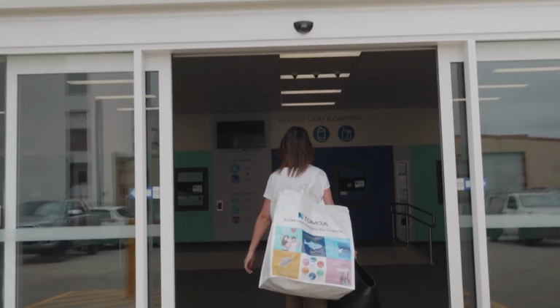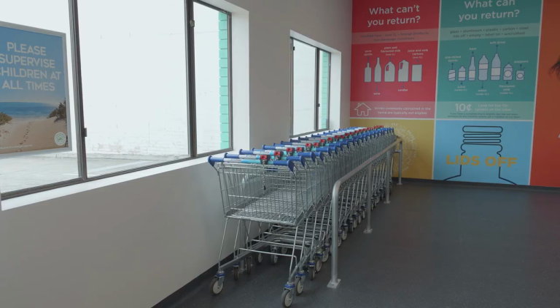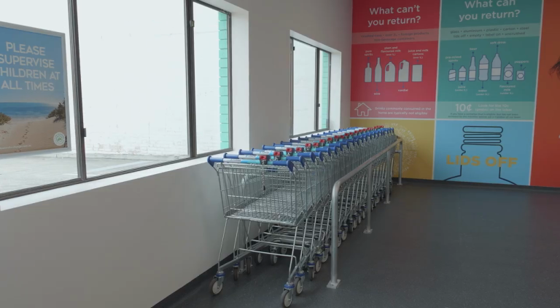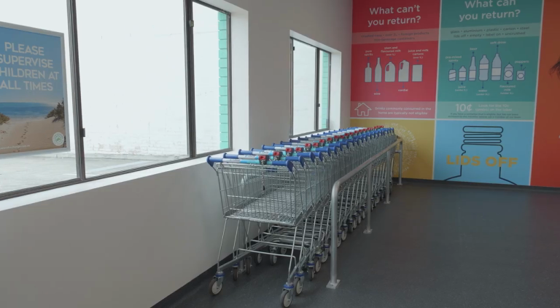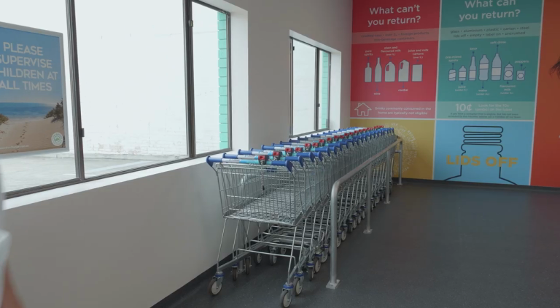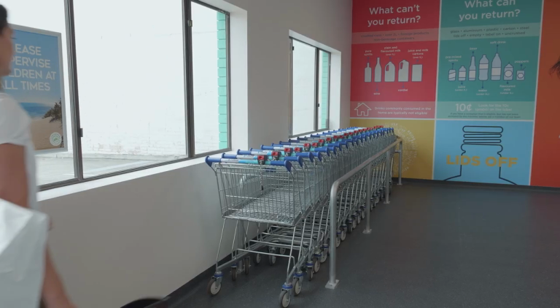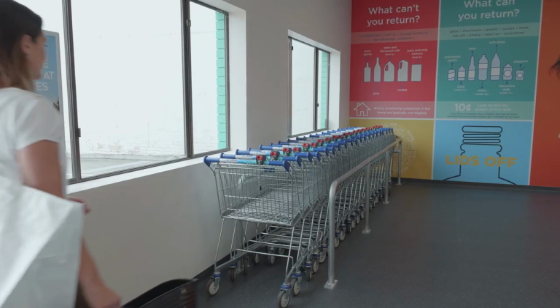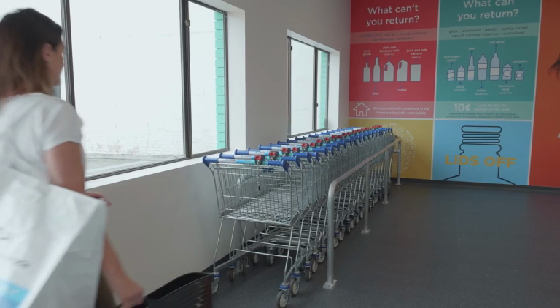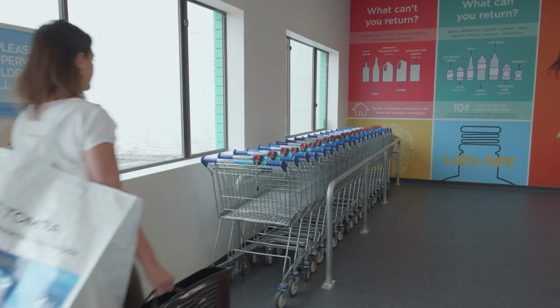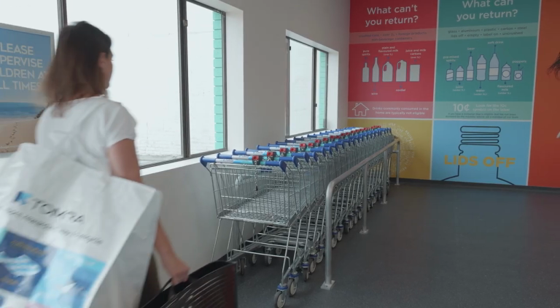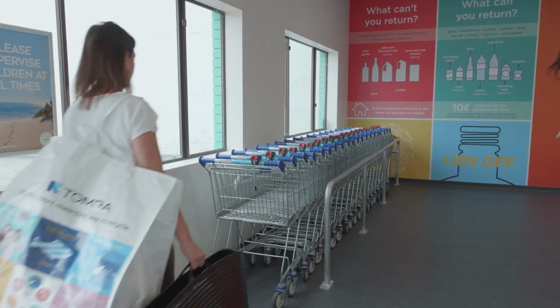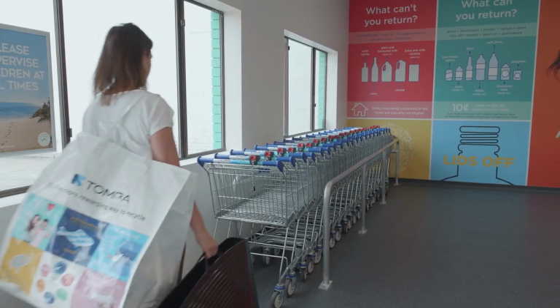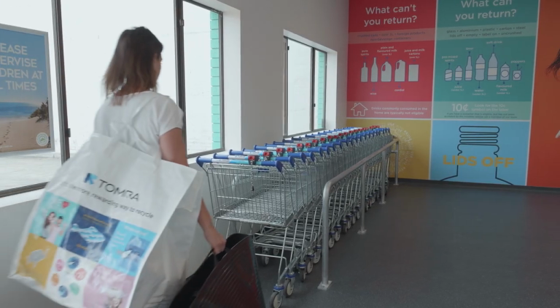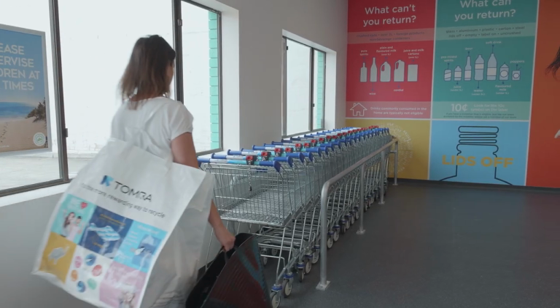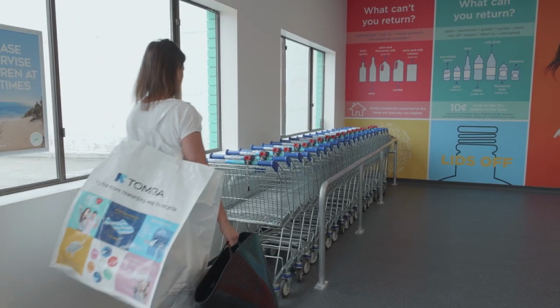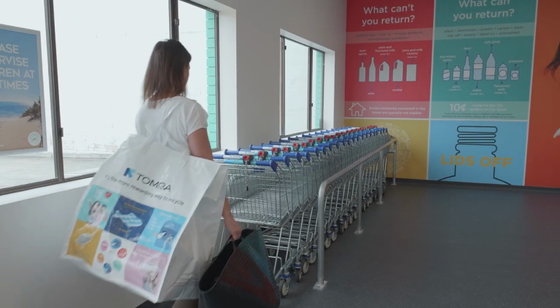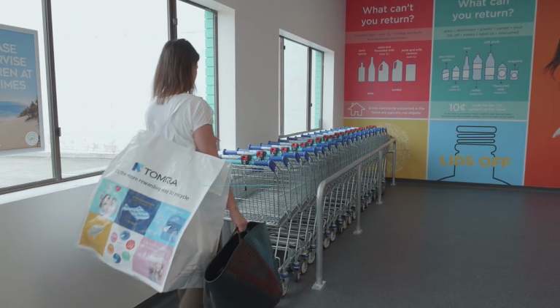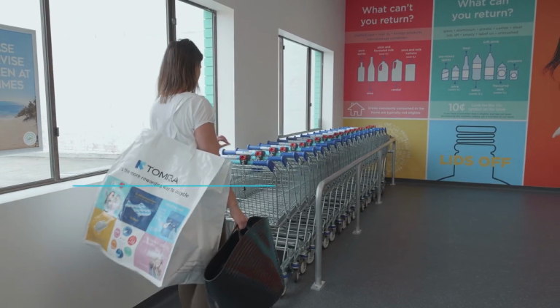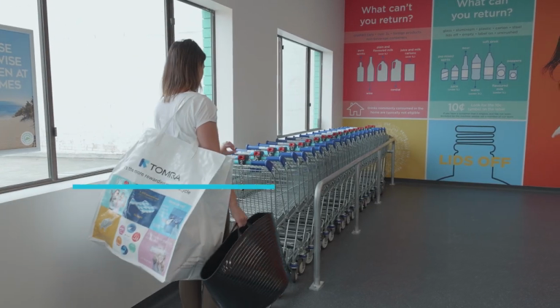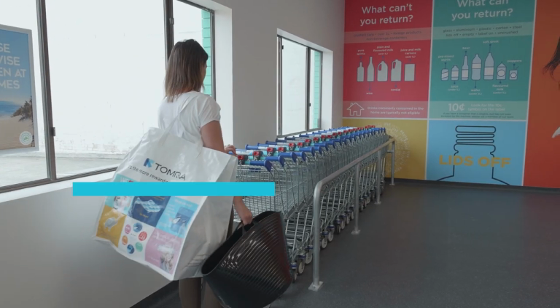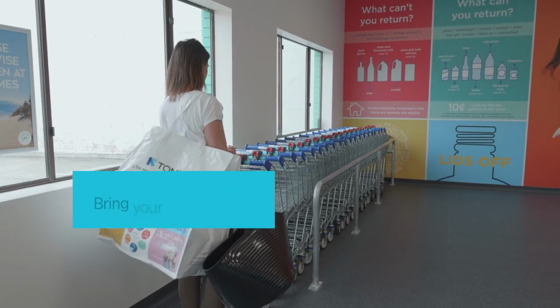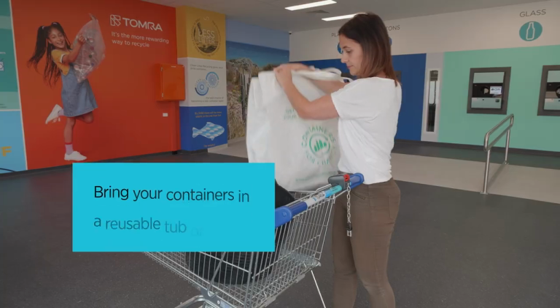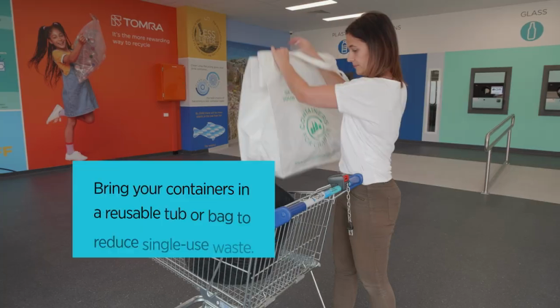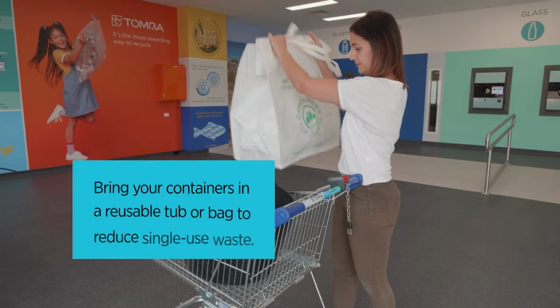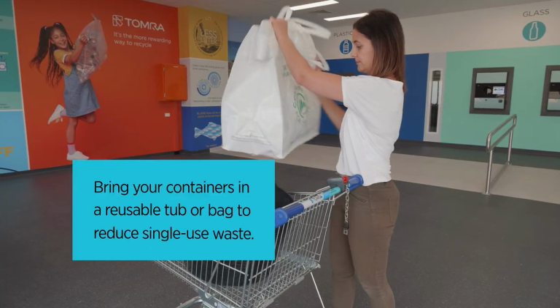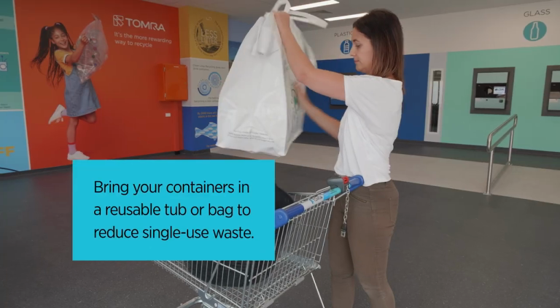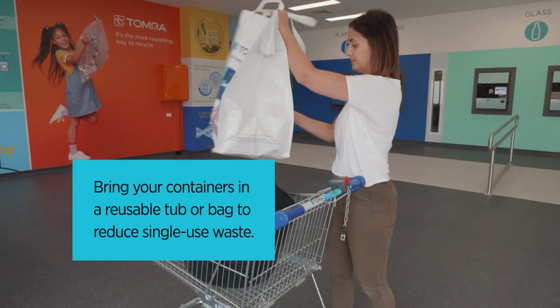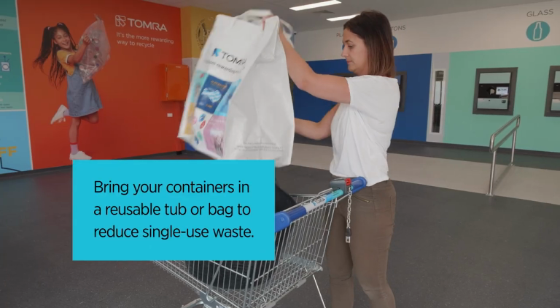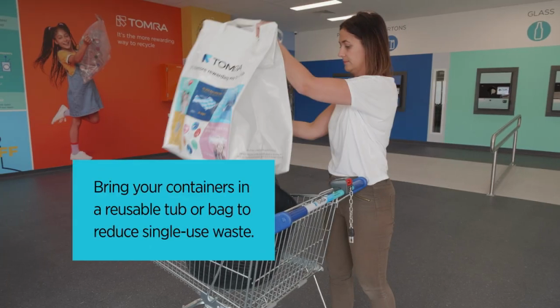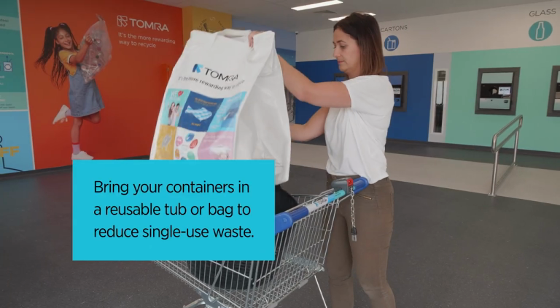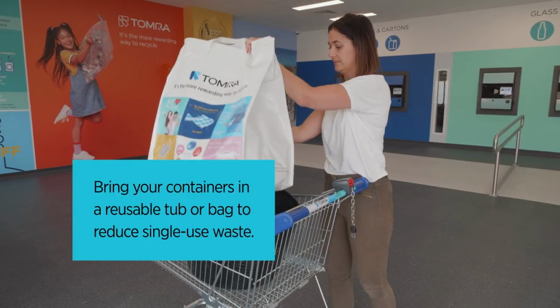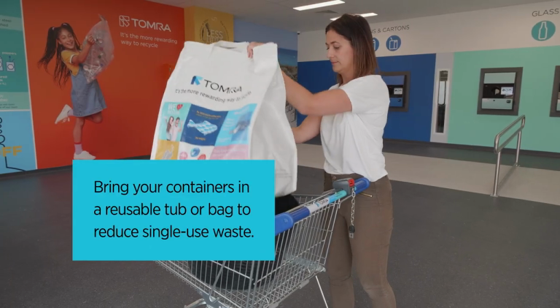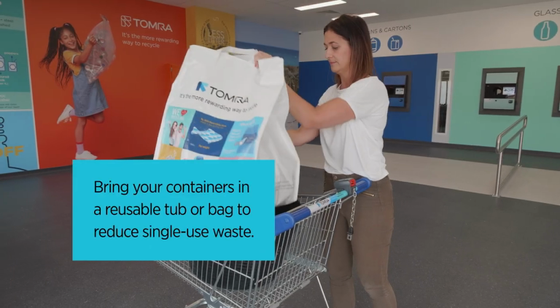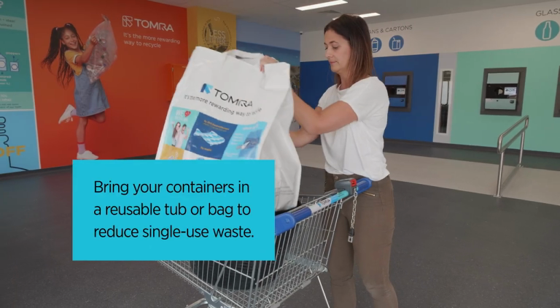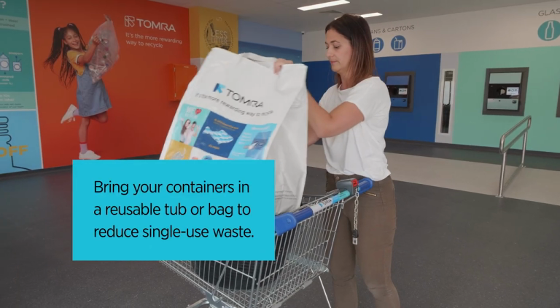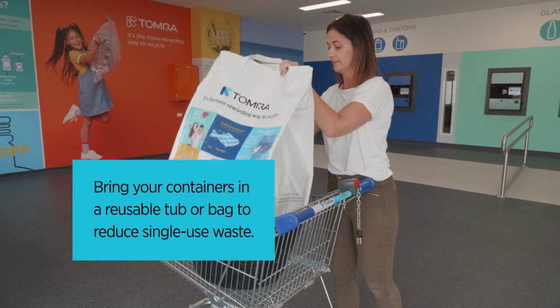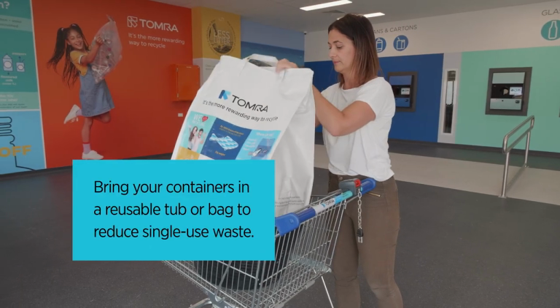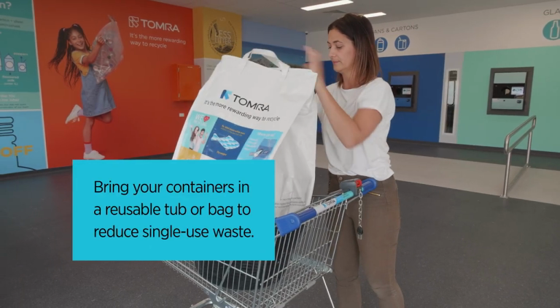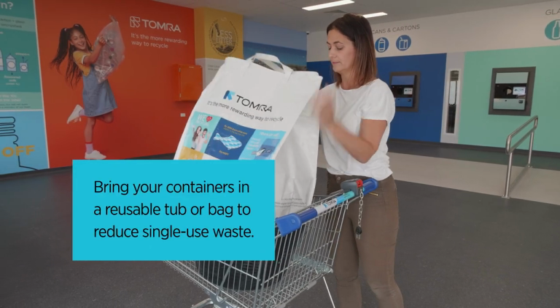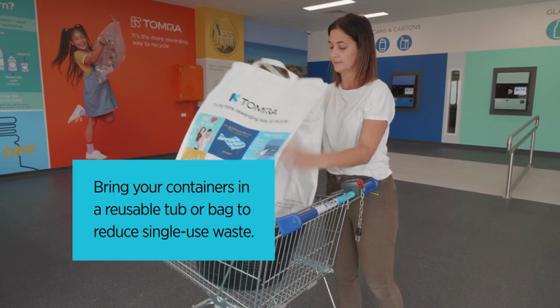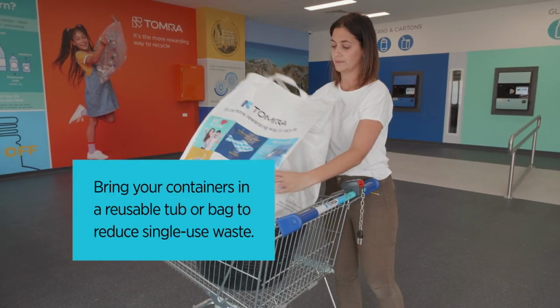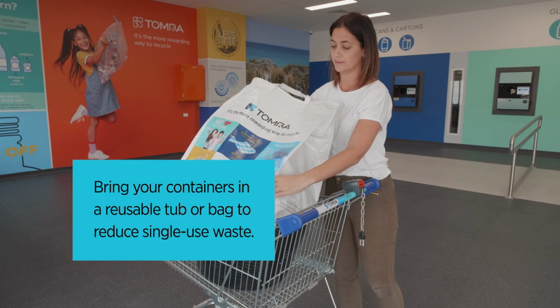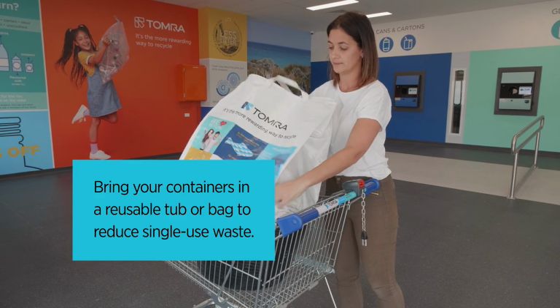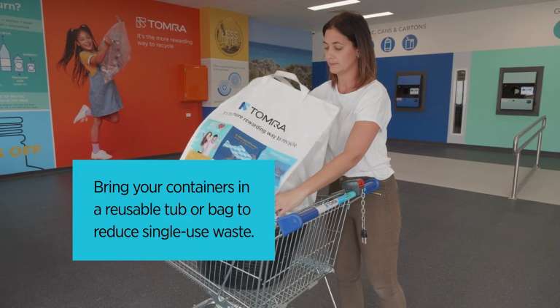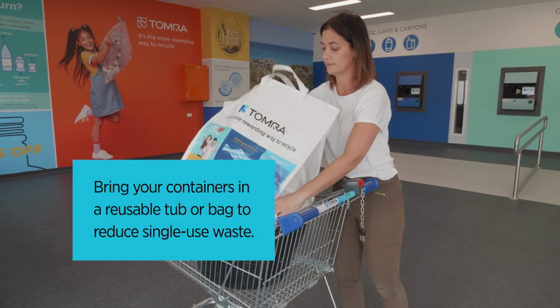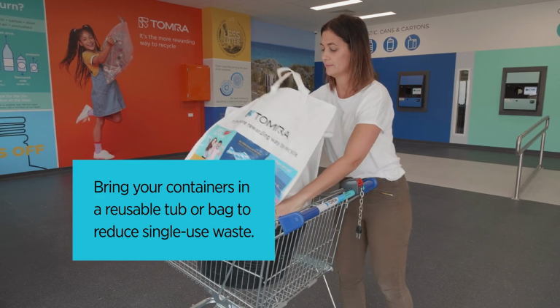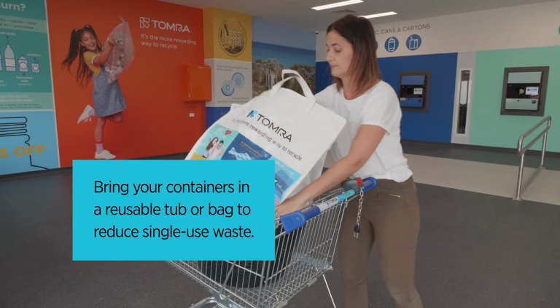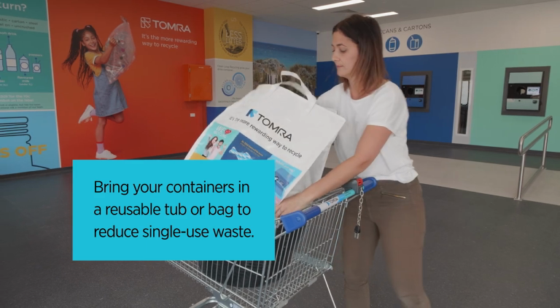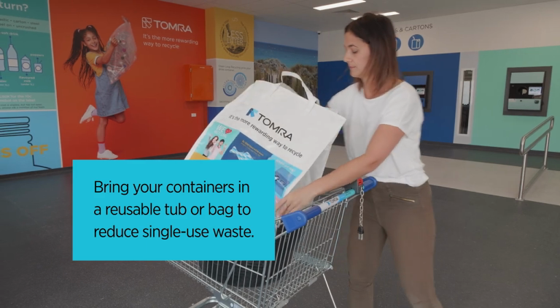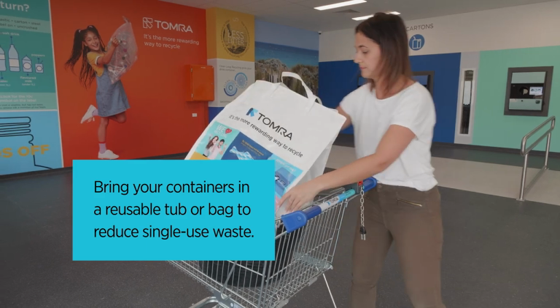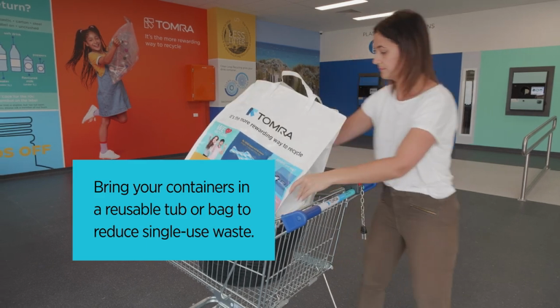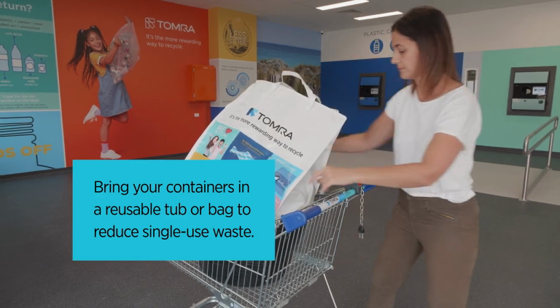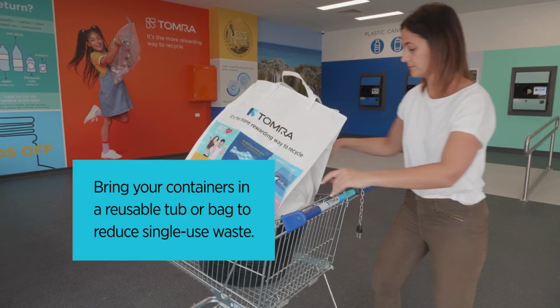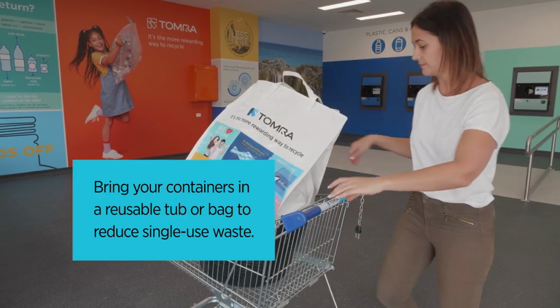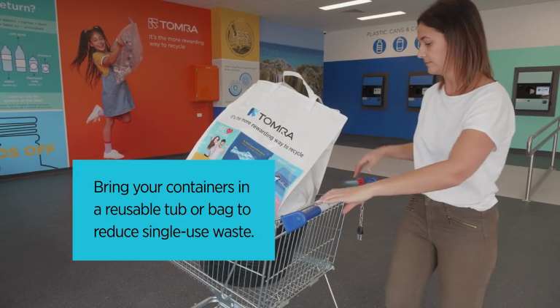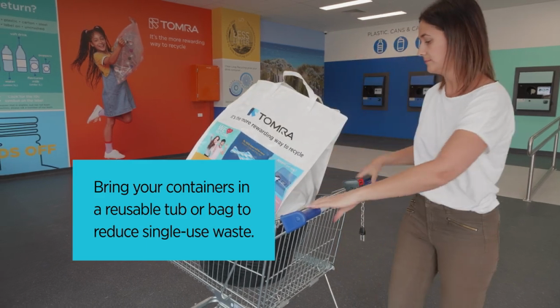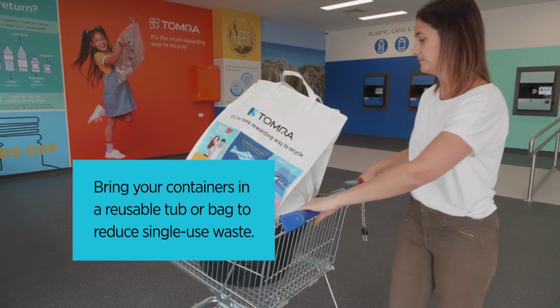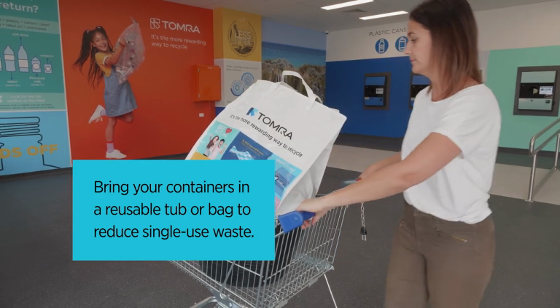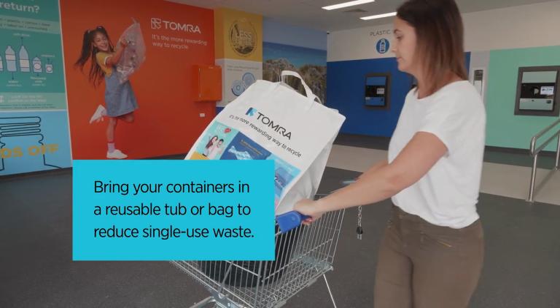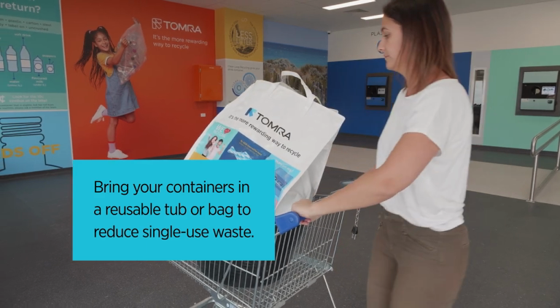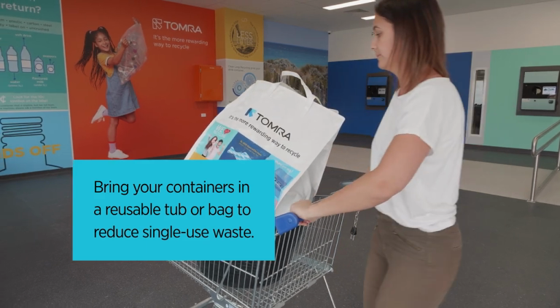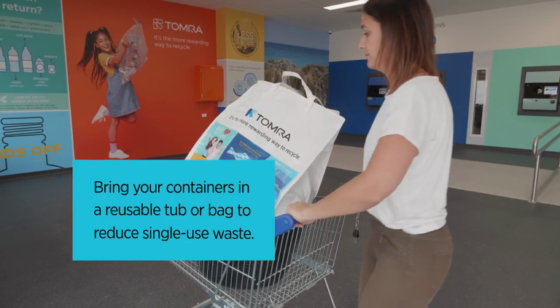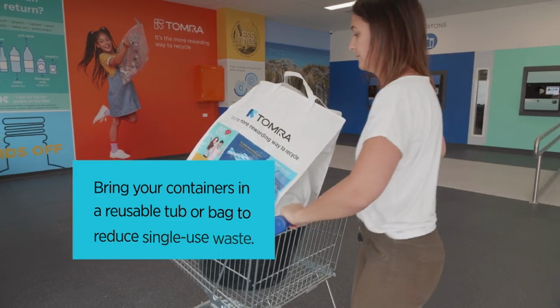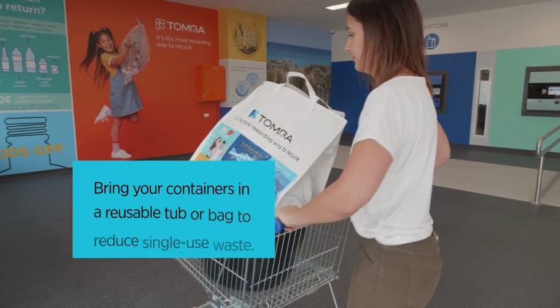Most drink containers are eligible for a 10 cent refund, including plastics, cans, cartons and glass bottles.